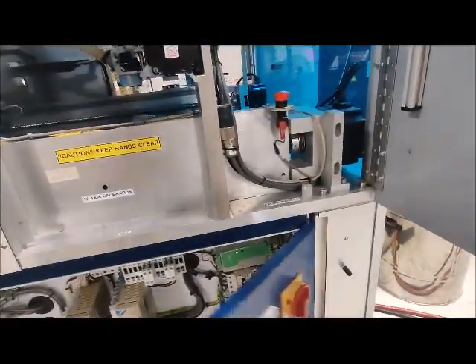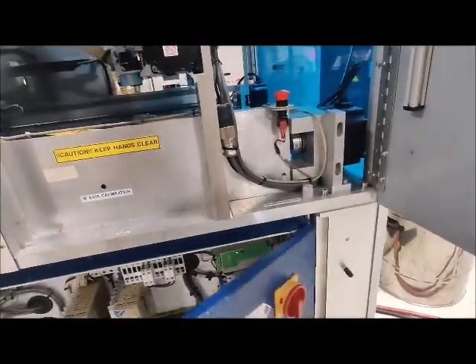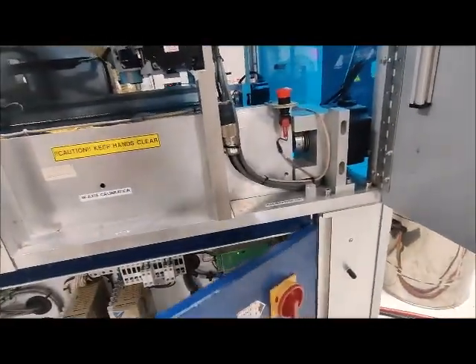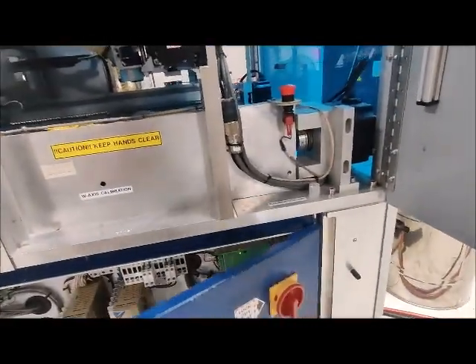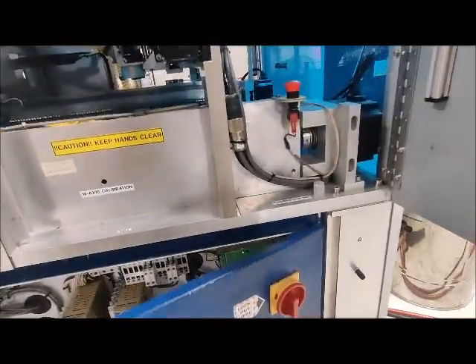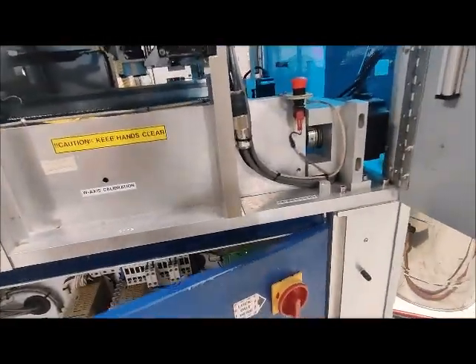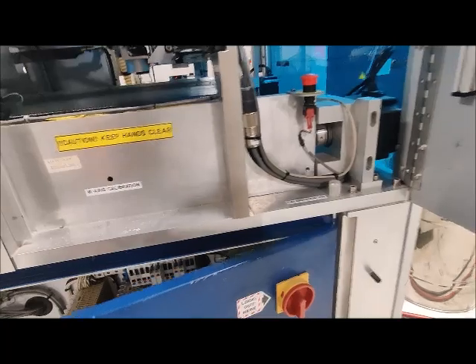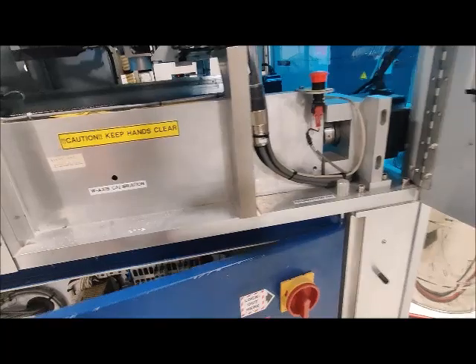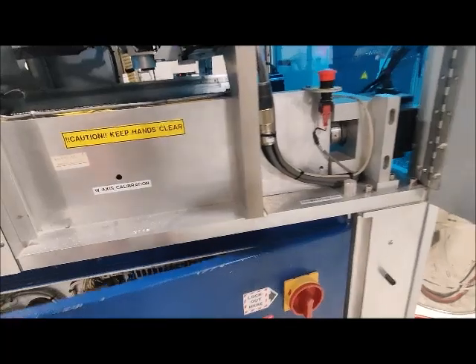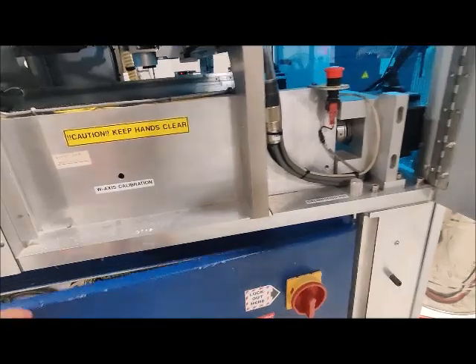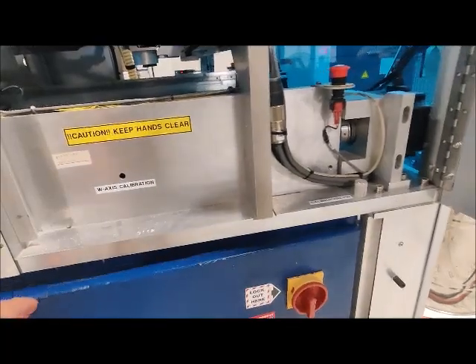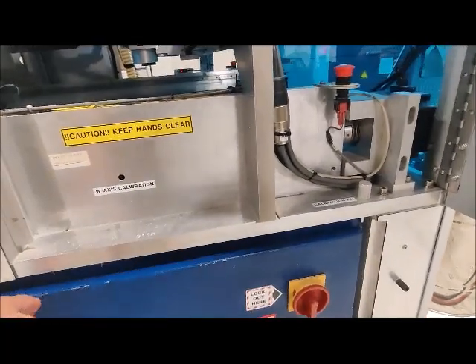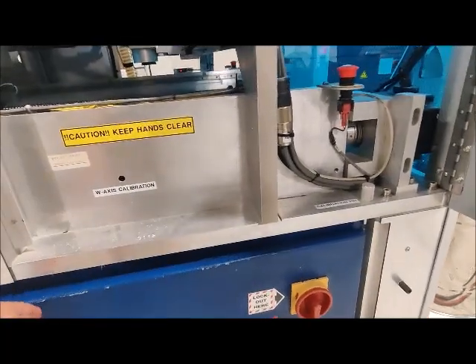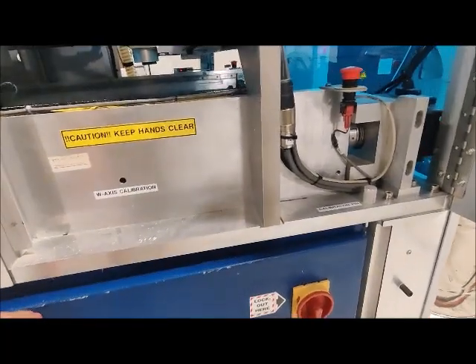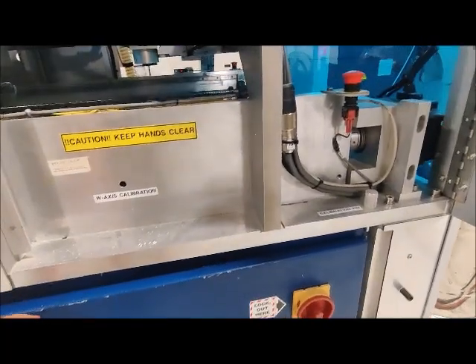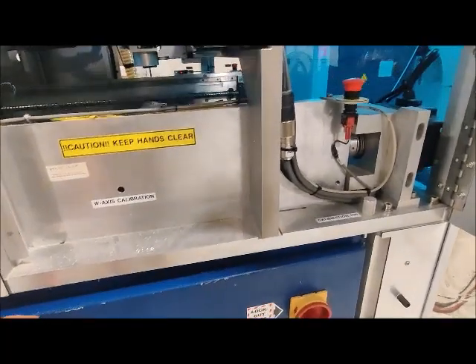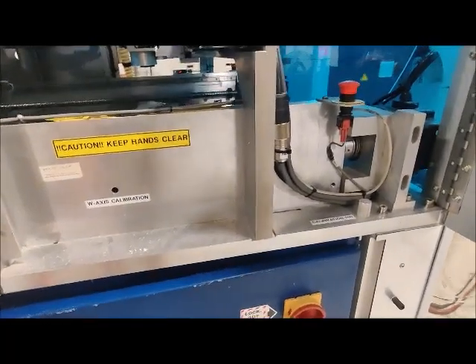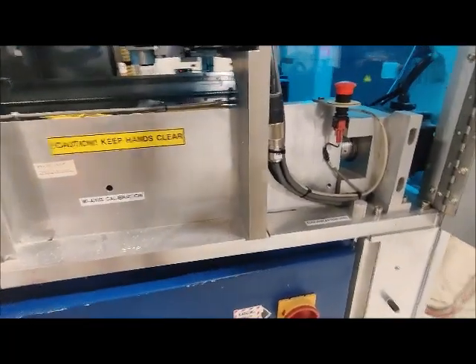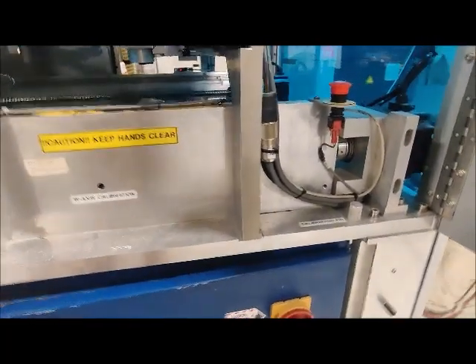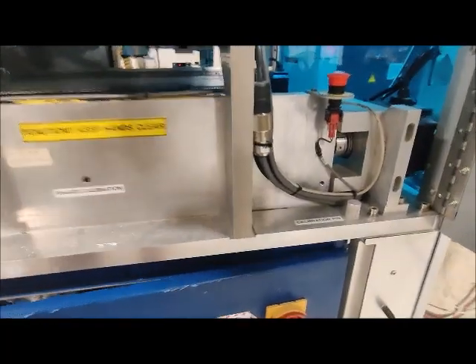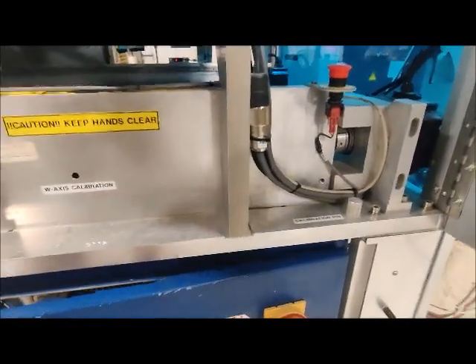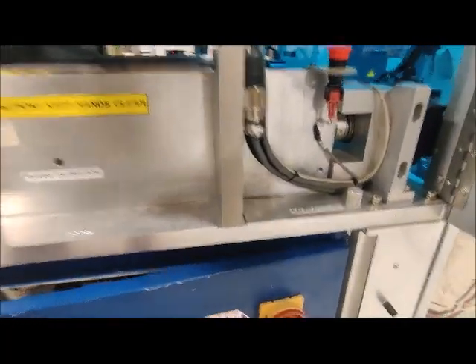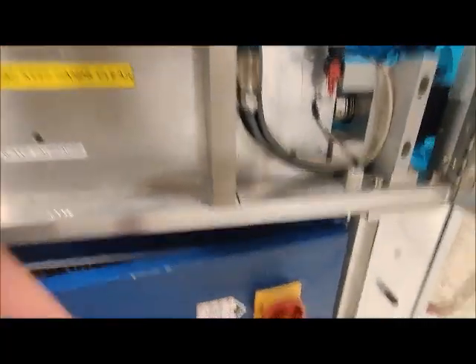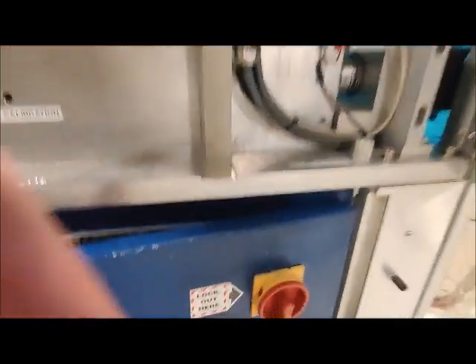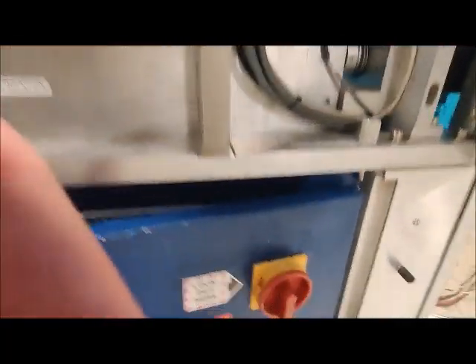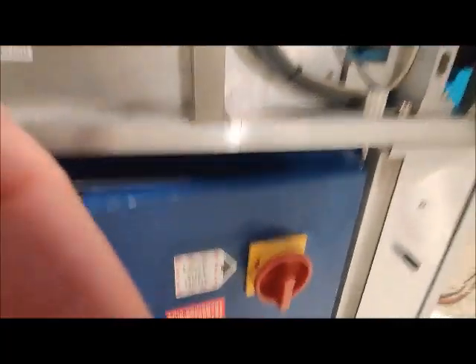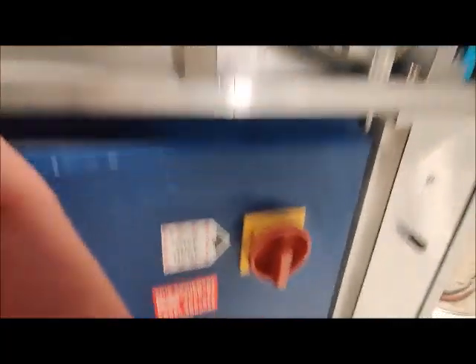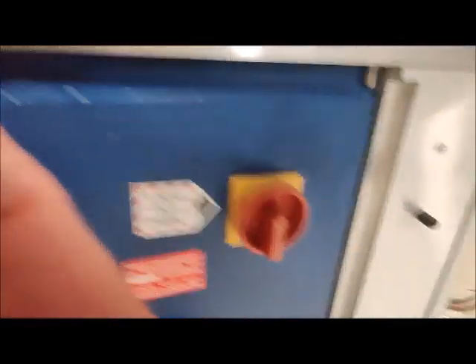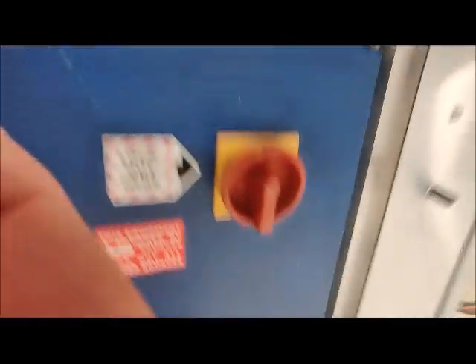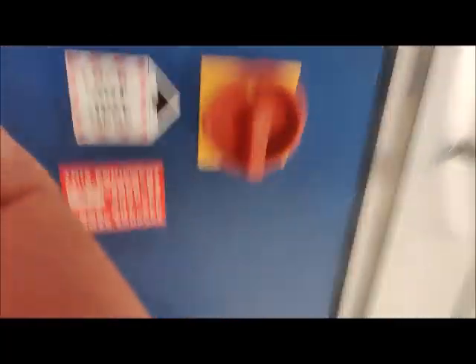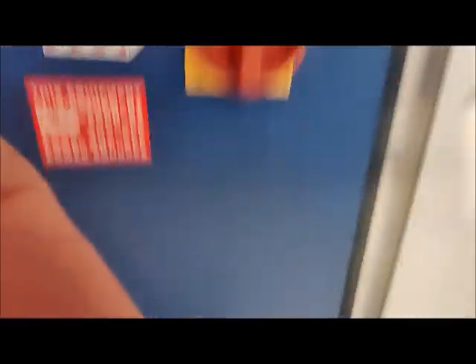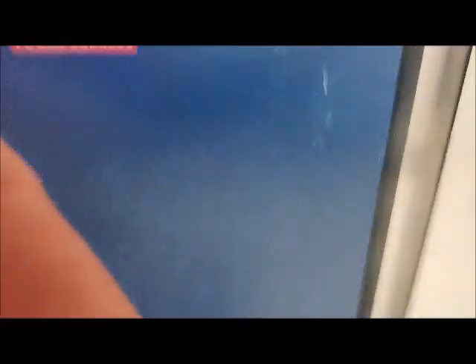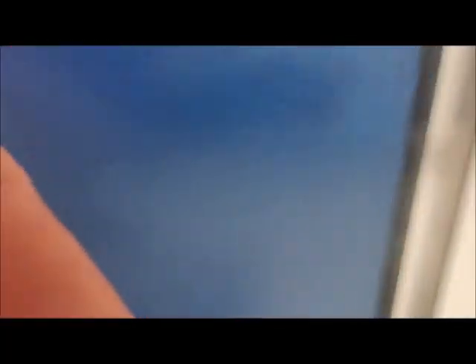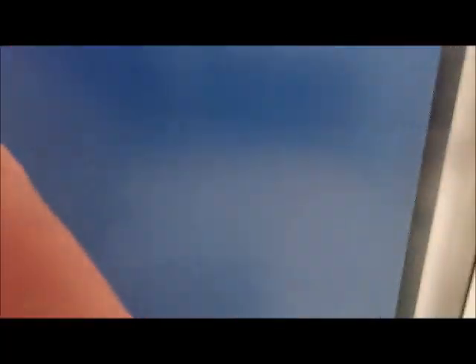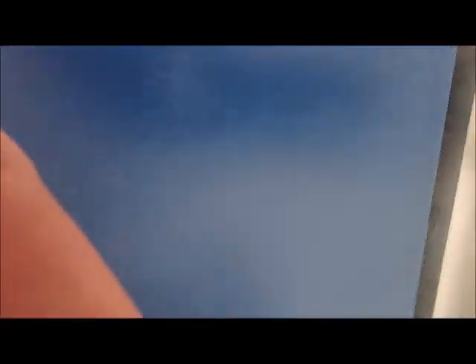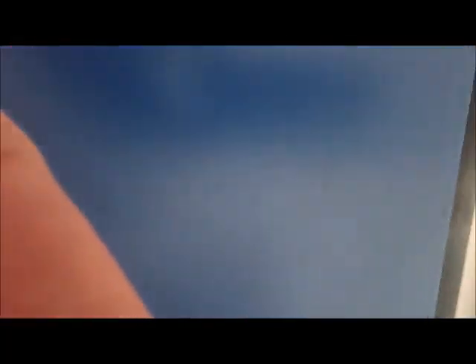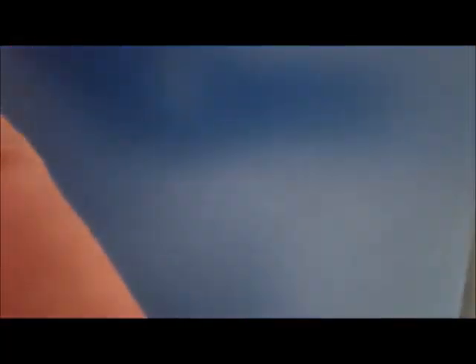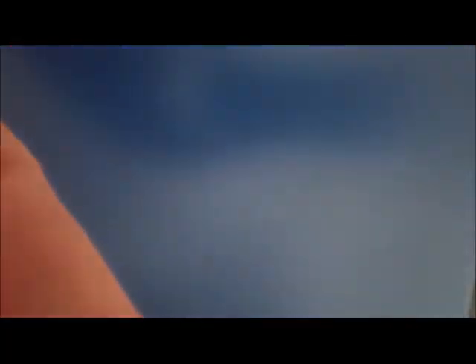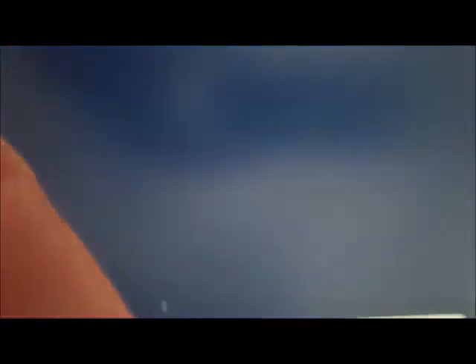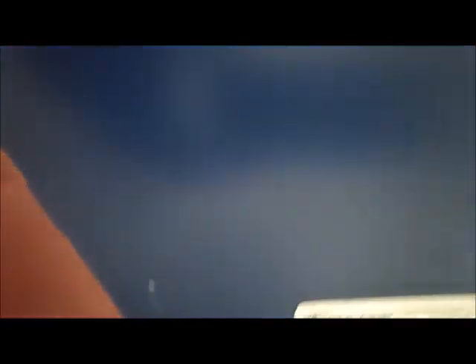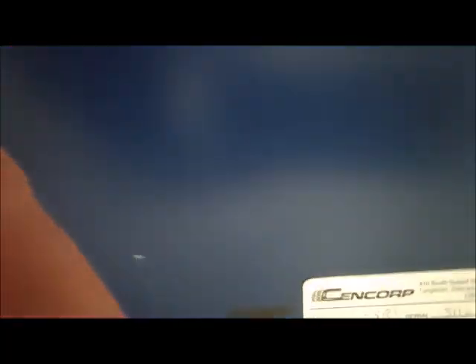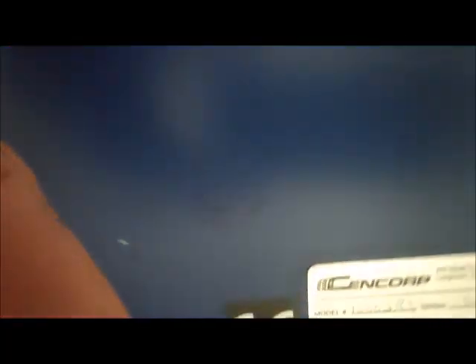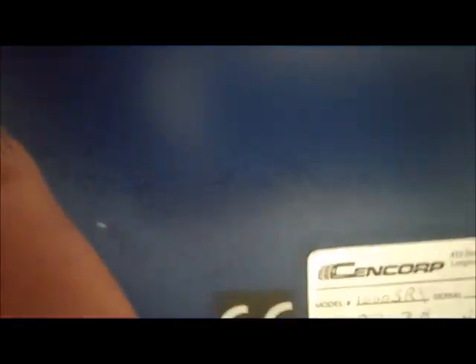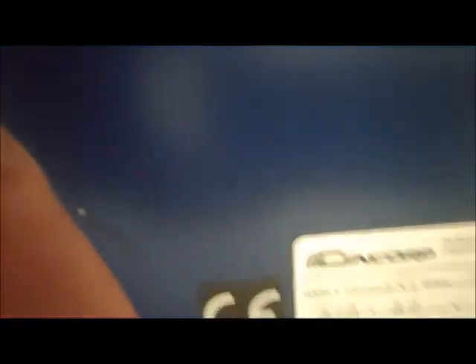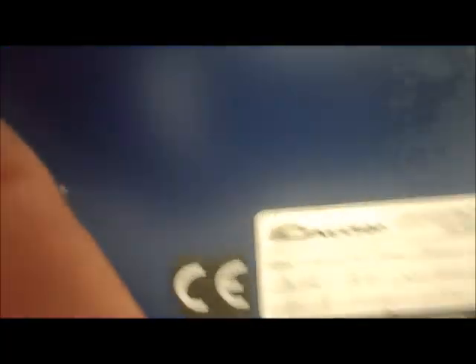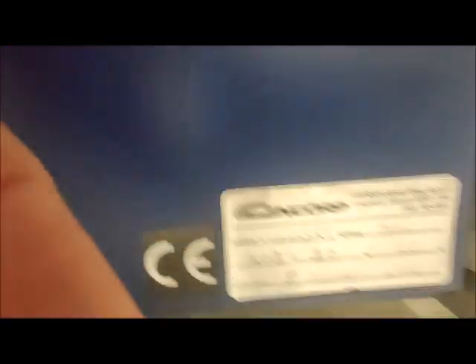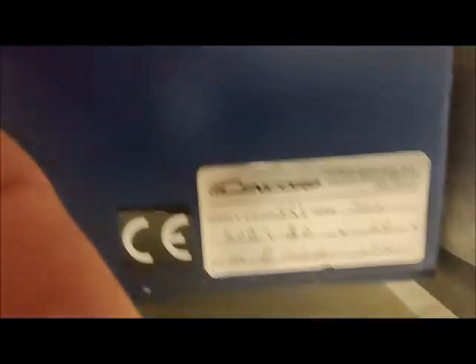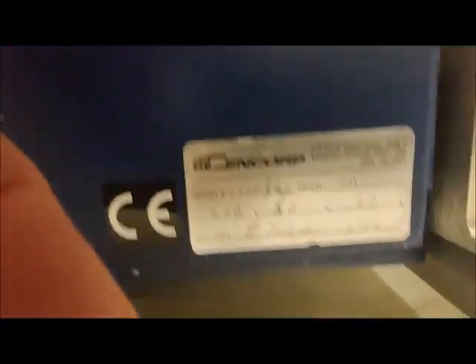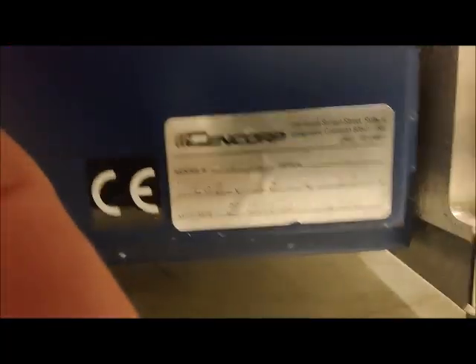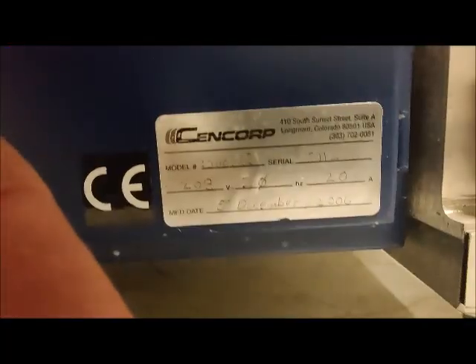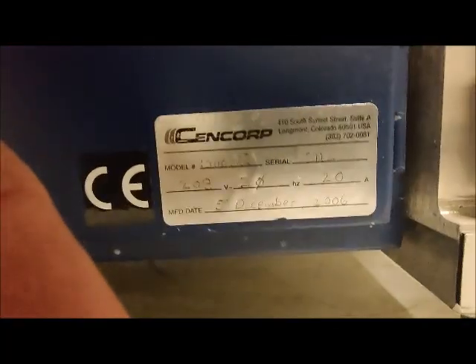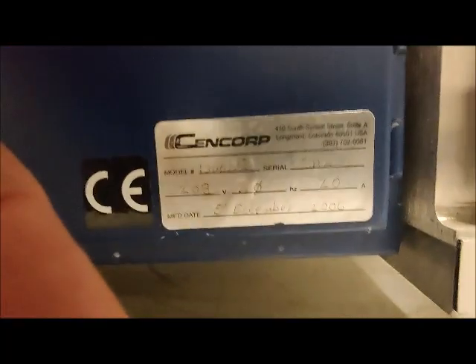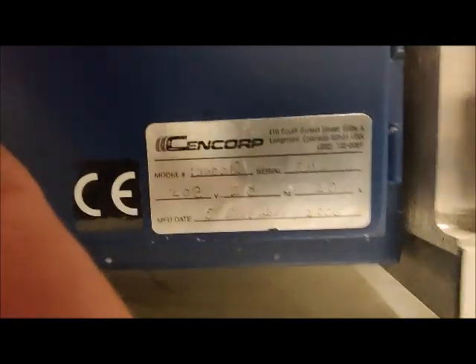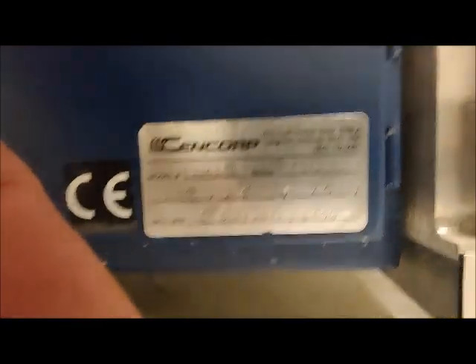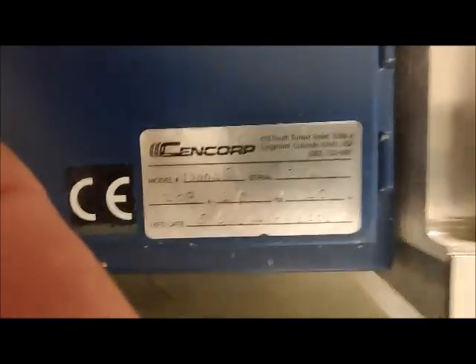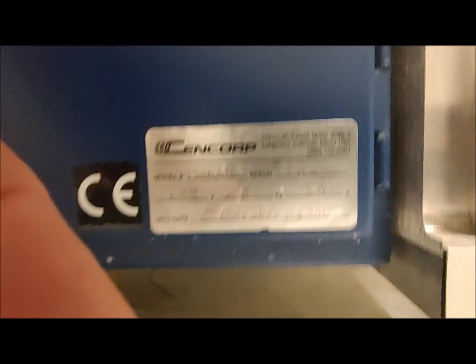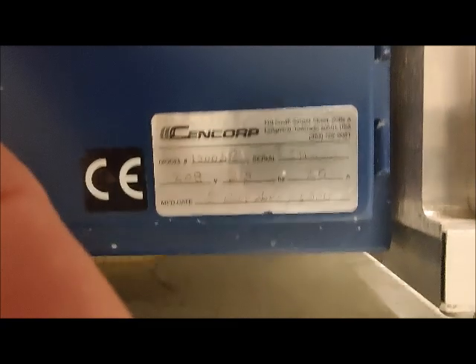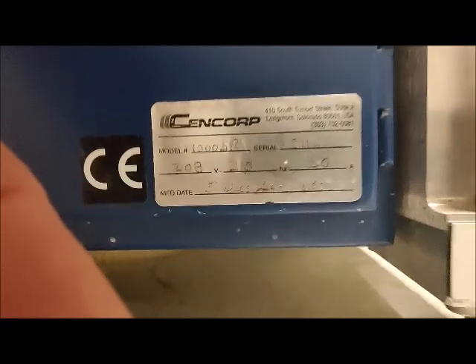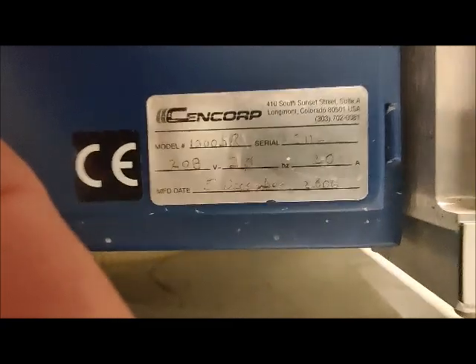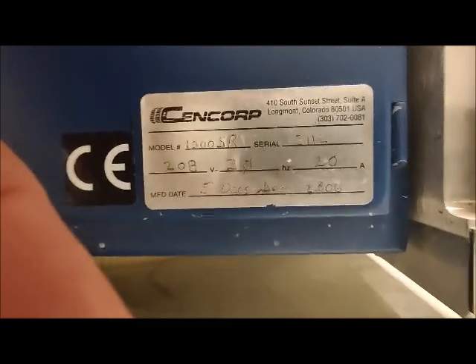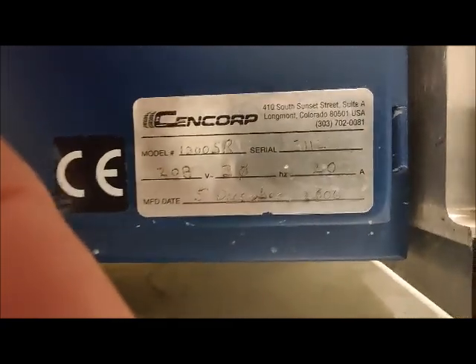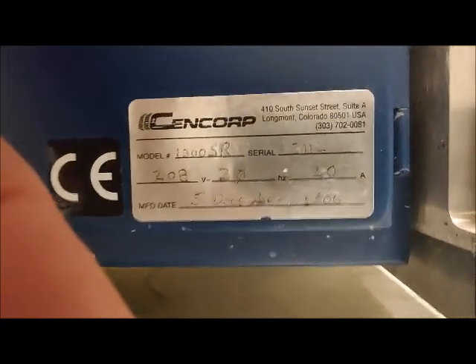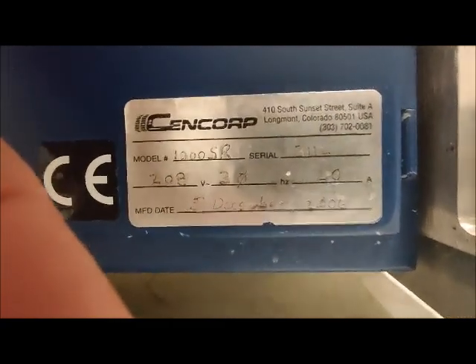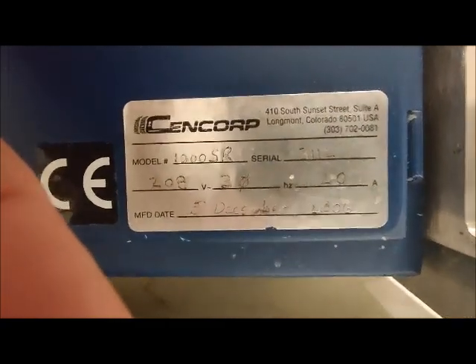I'm going to try to get you a video of the serial tag. That does not always work out well, so let me know if you need a picture.